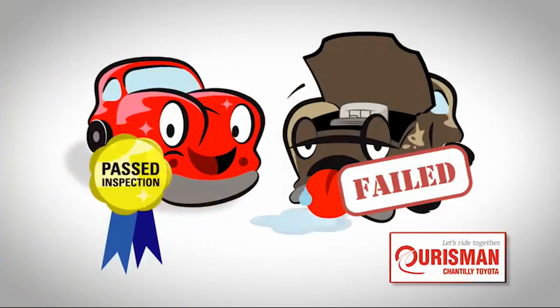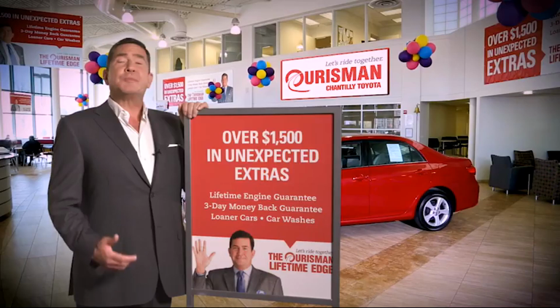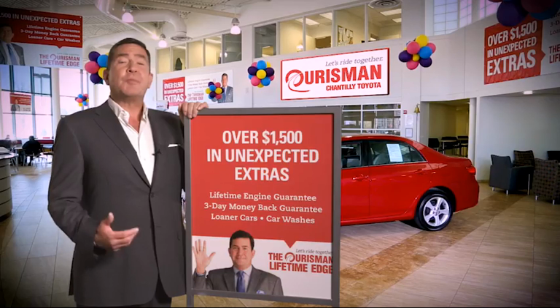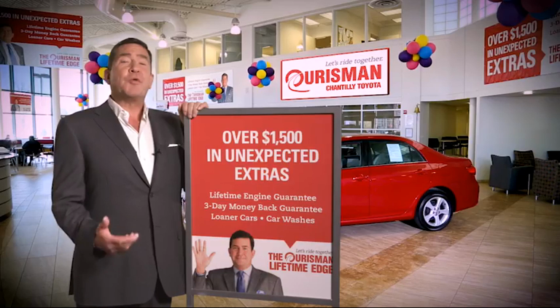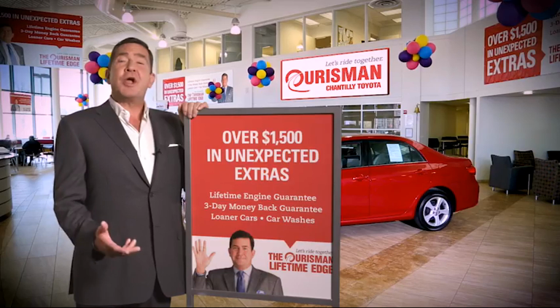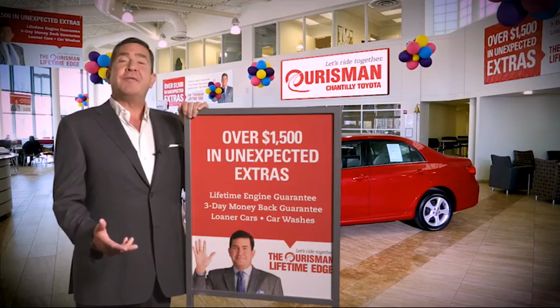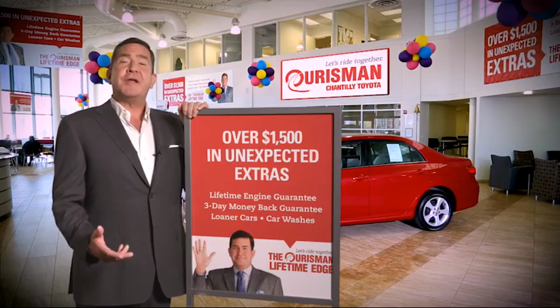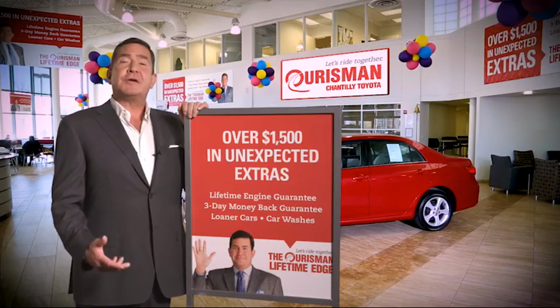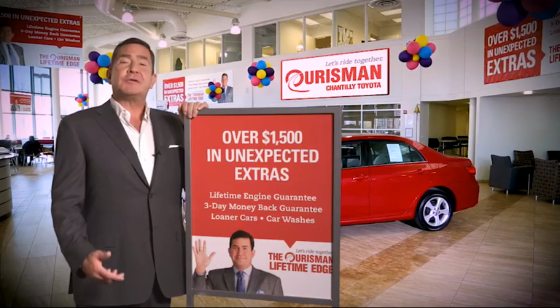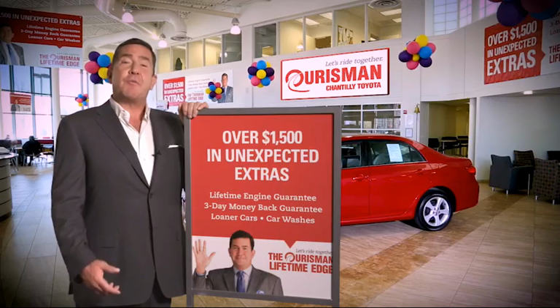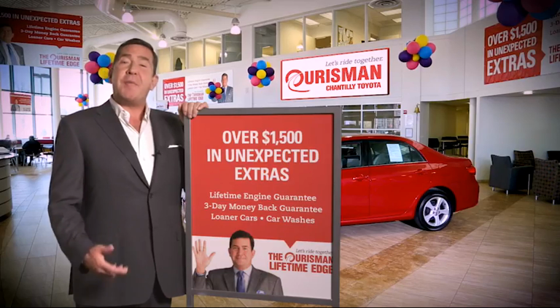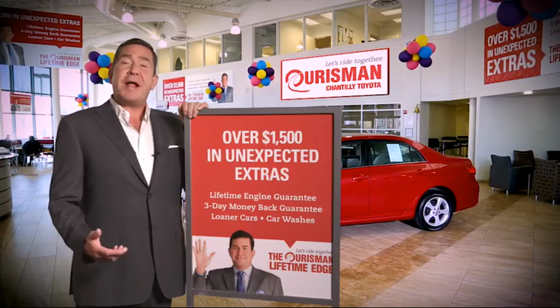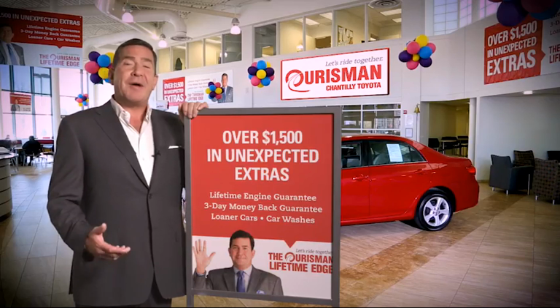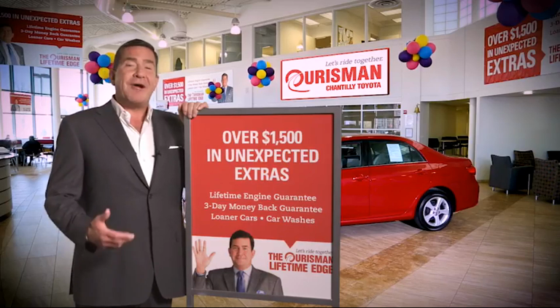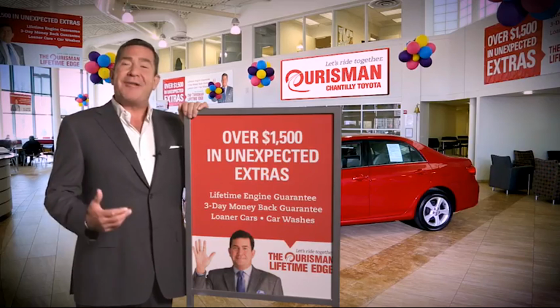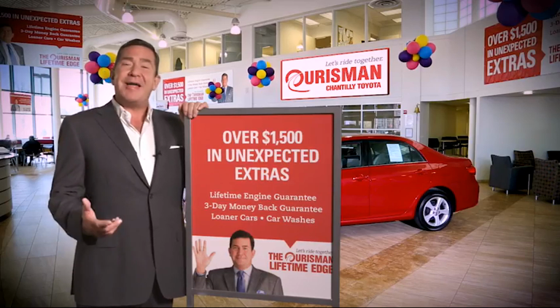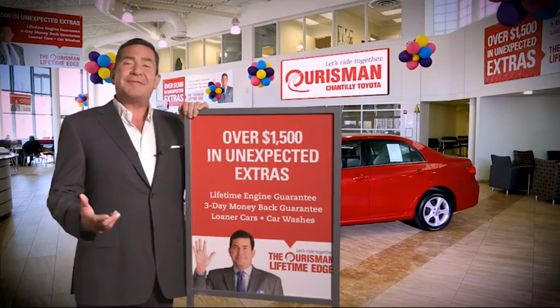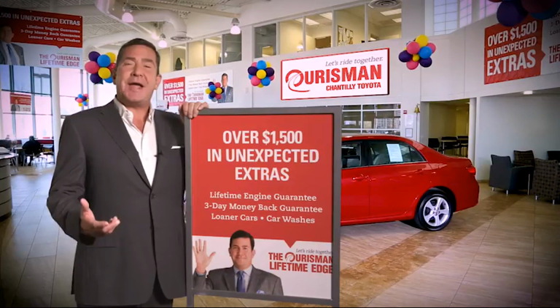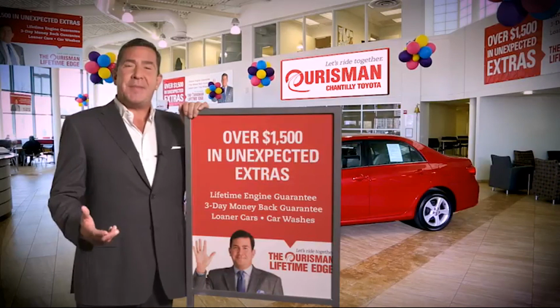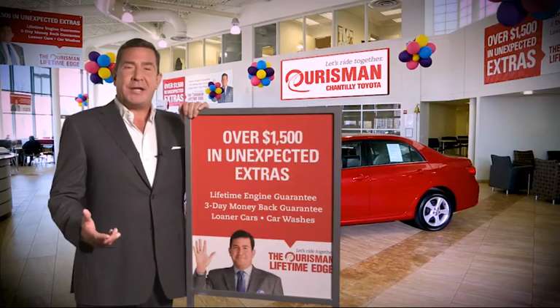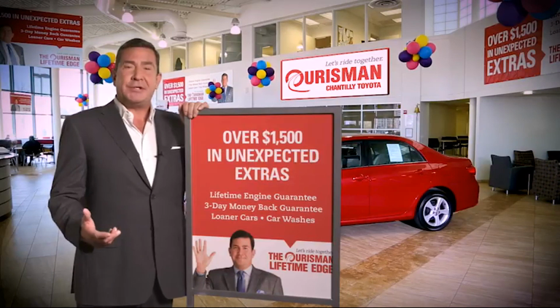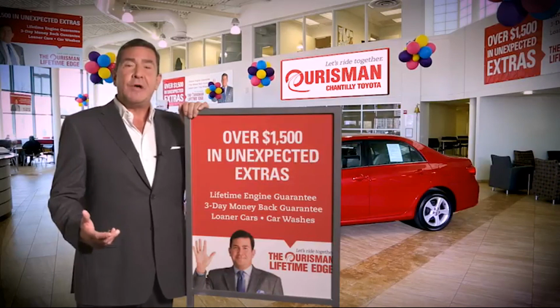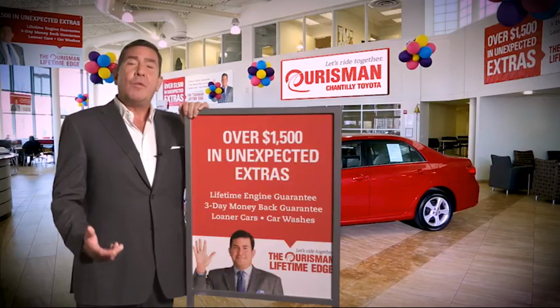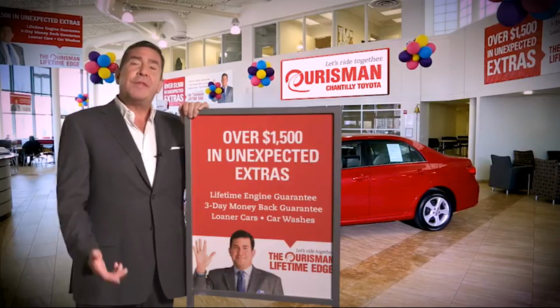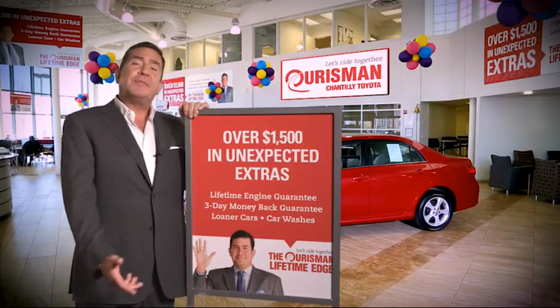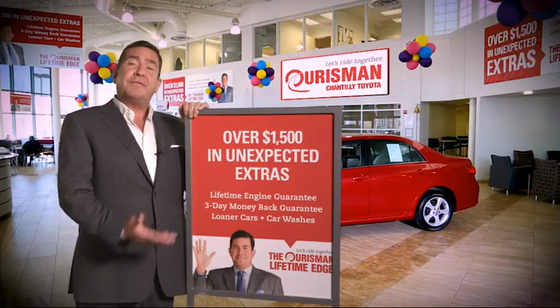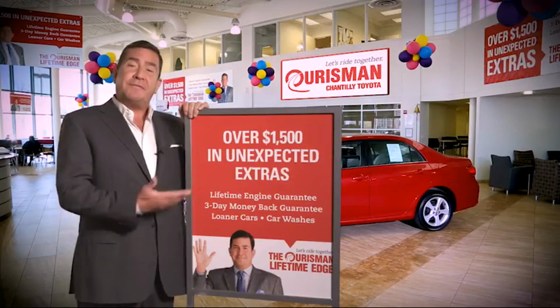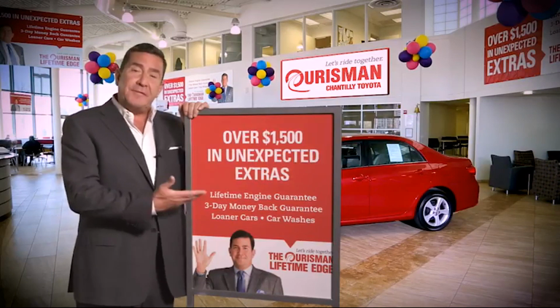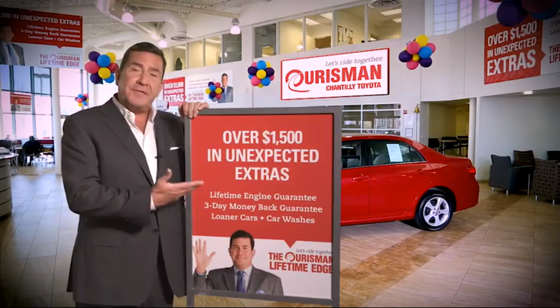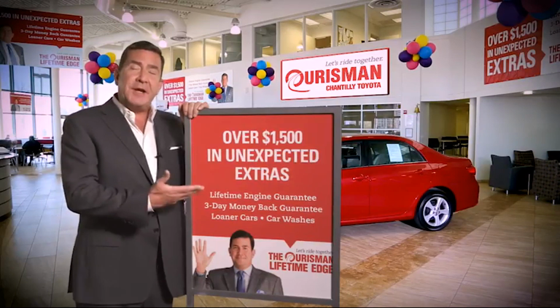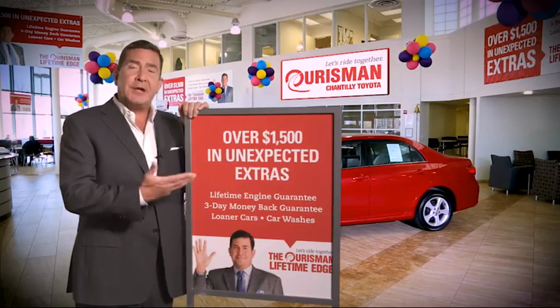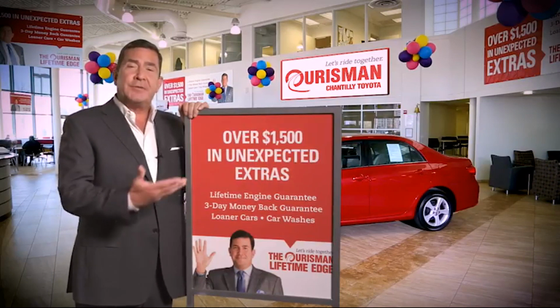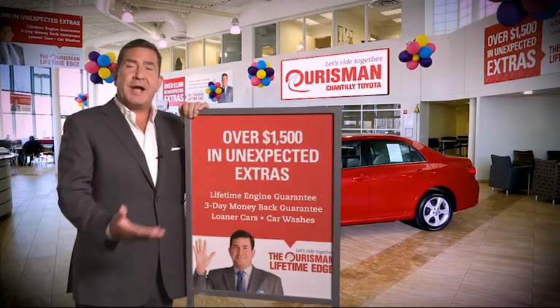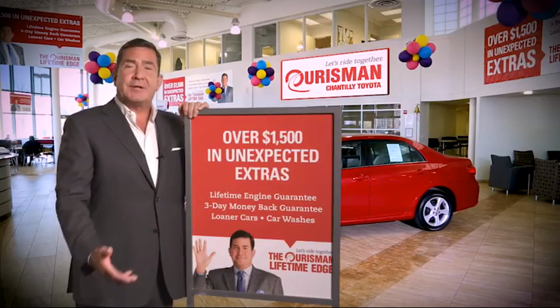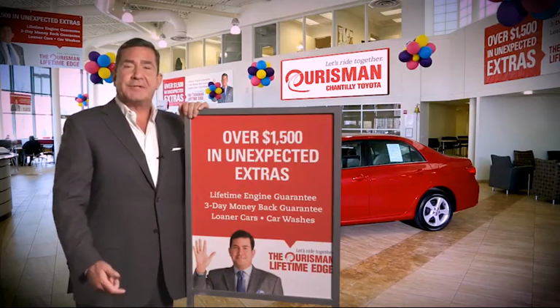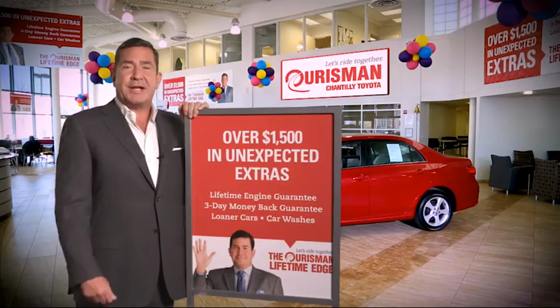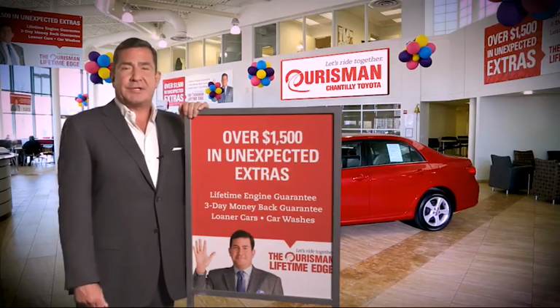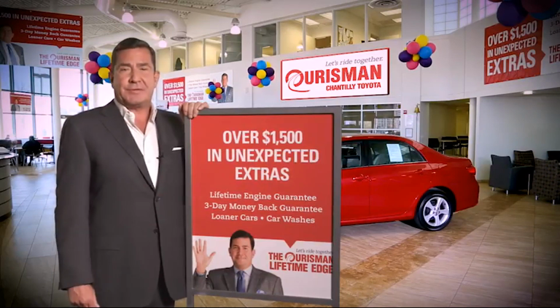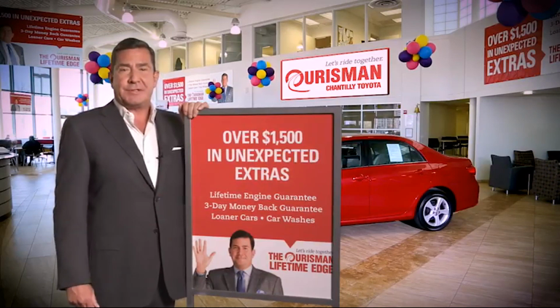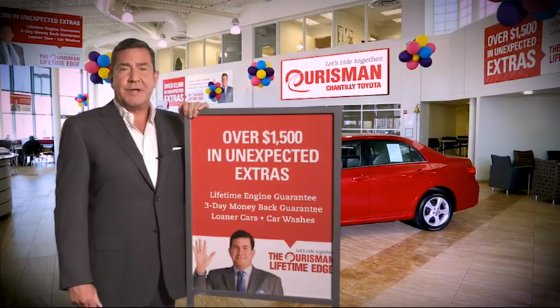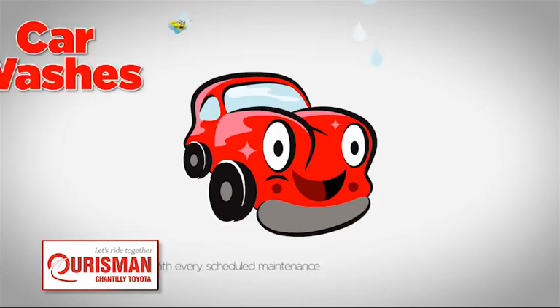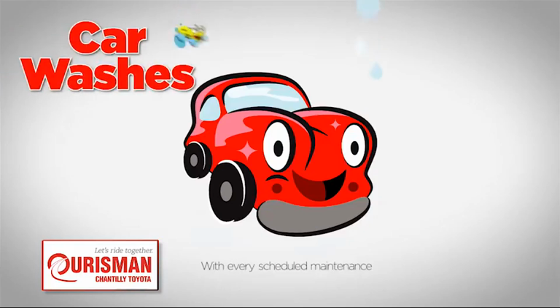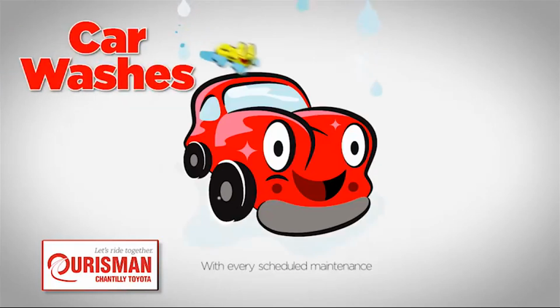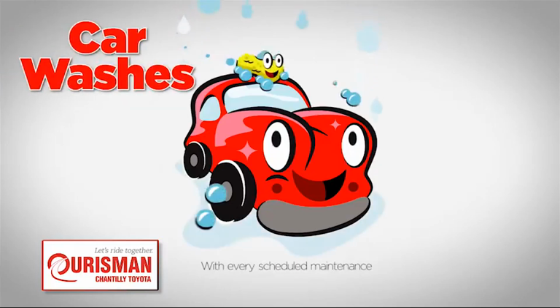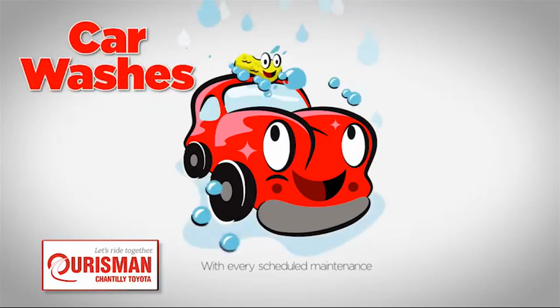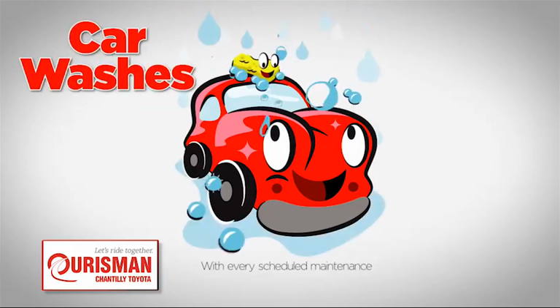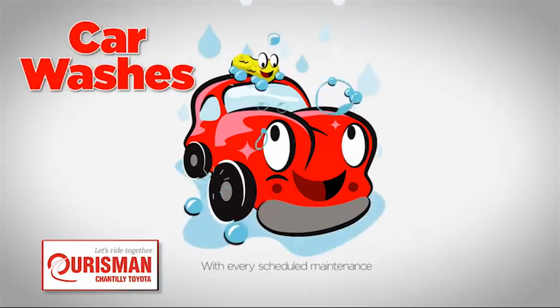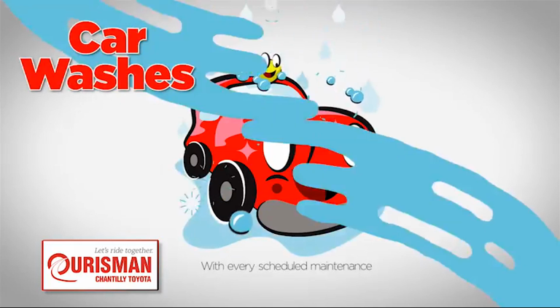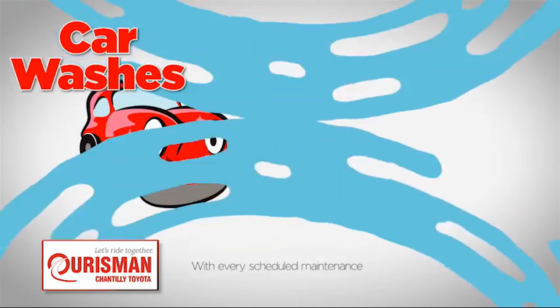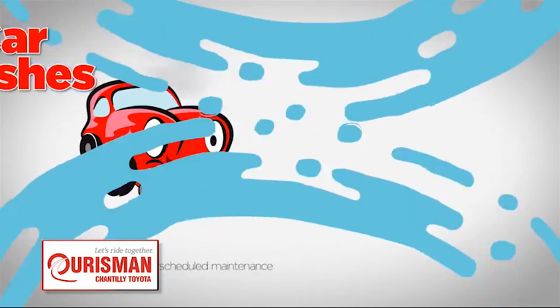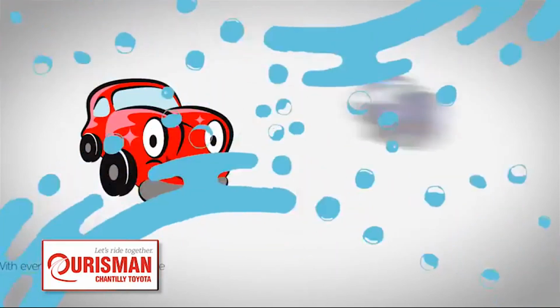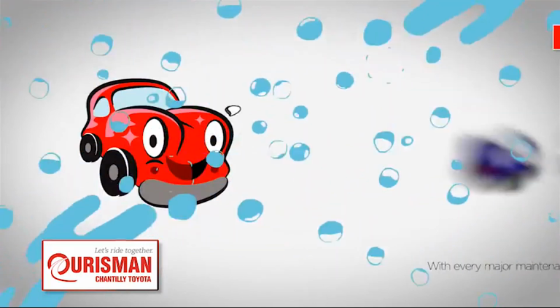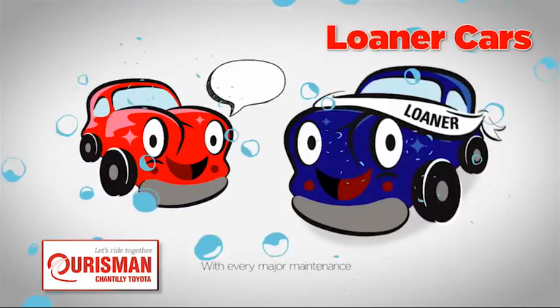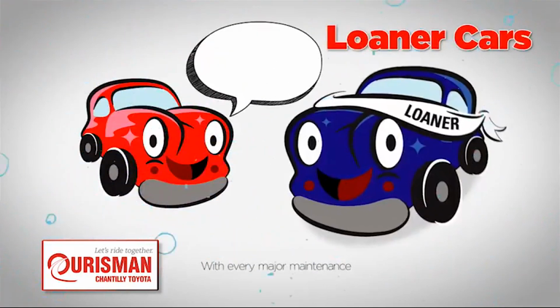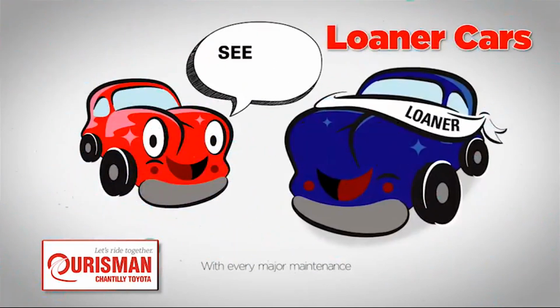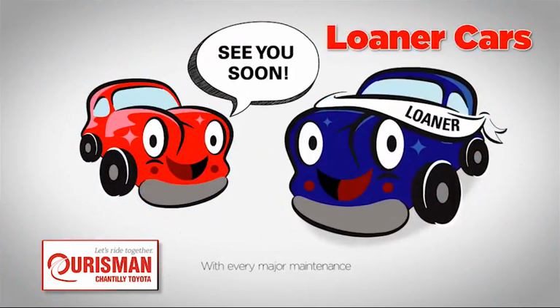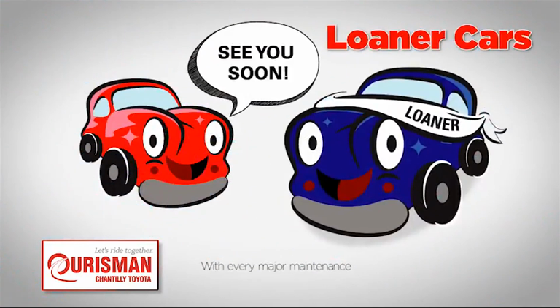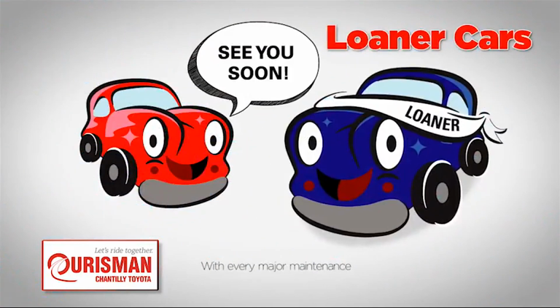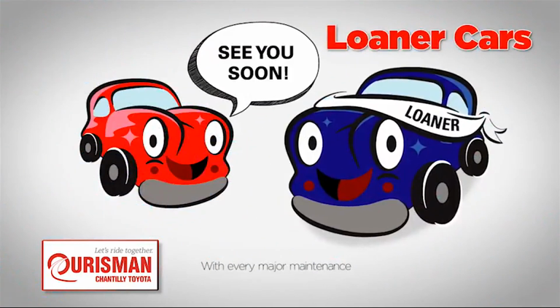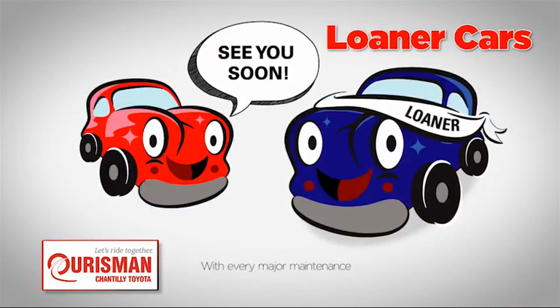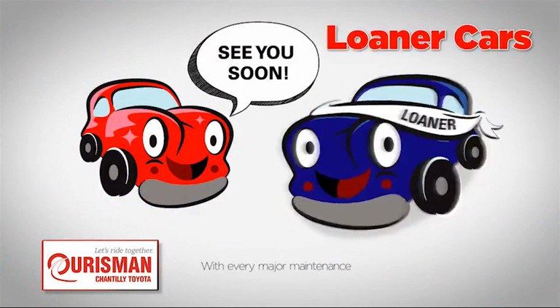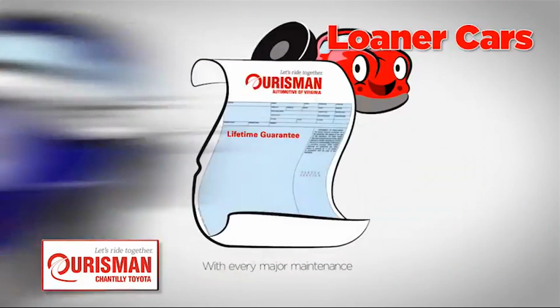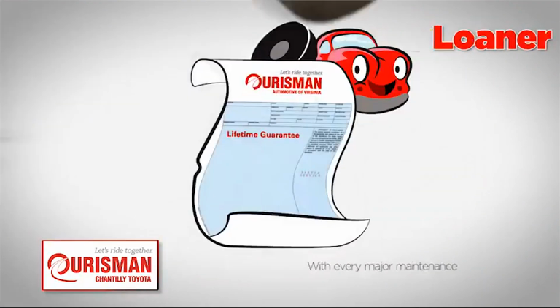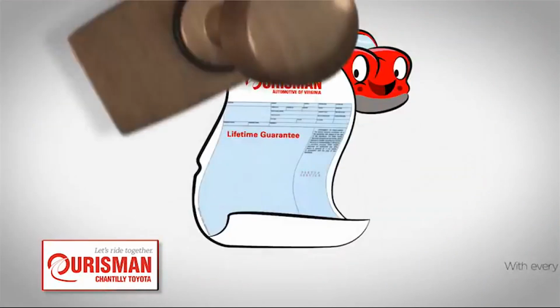All Orsman pre-owned vehicles are backed by our Lifetime Edge with up to $1,500 in extras, including car washes, loaners, and our Lifetime Edge.